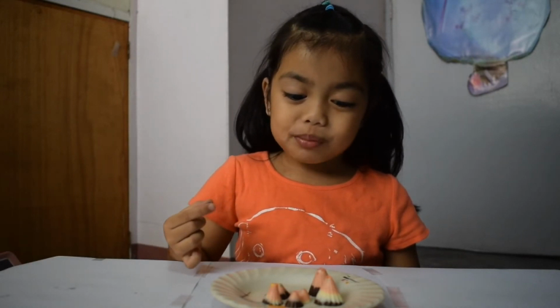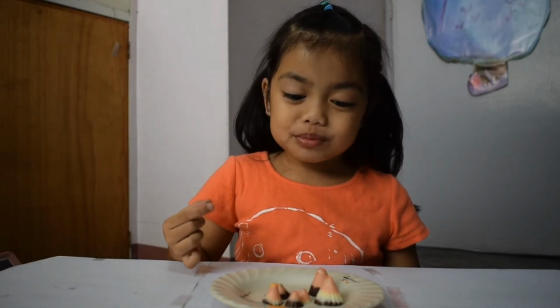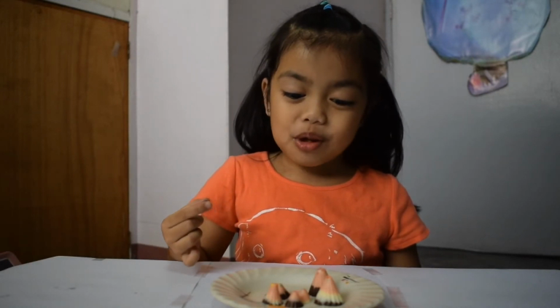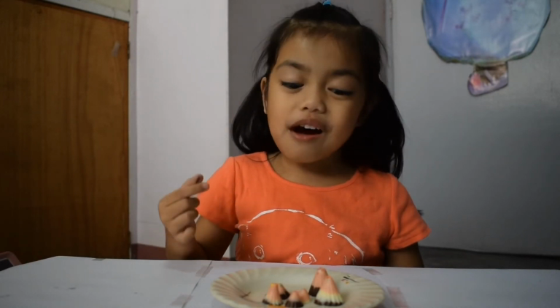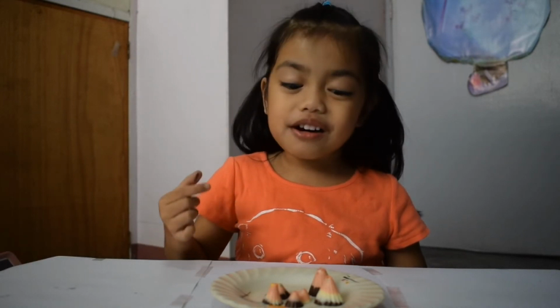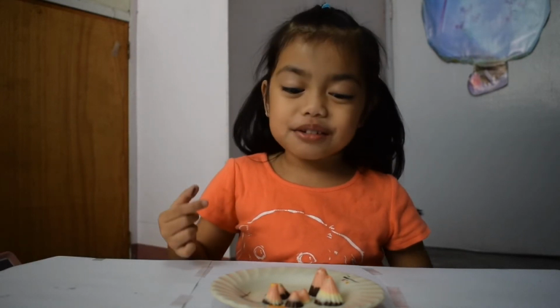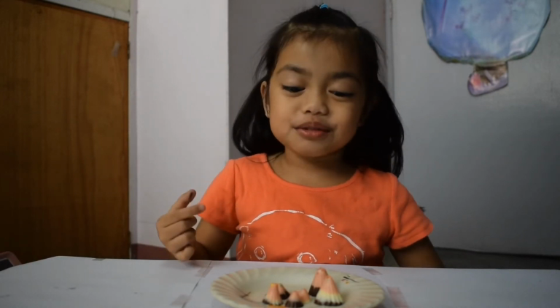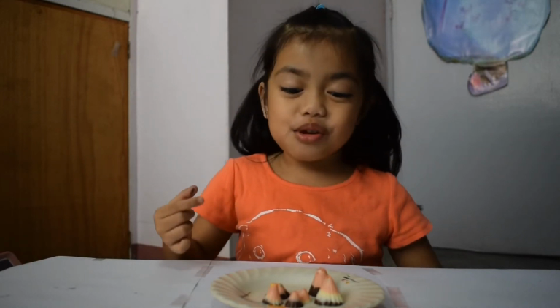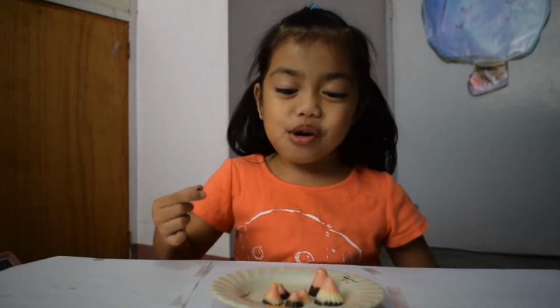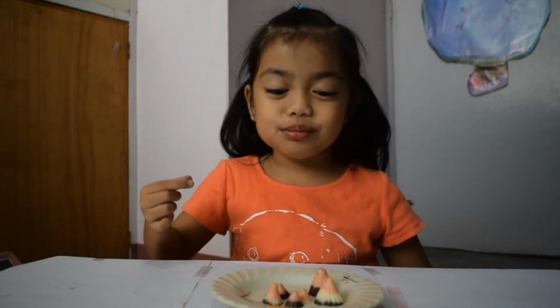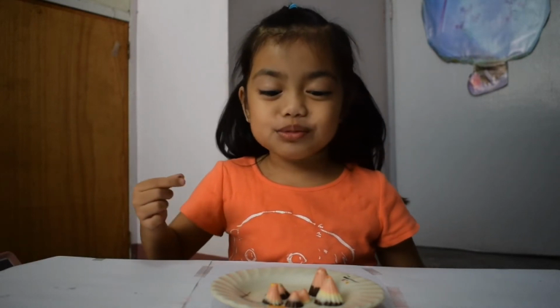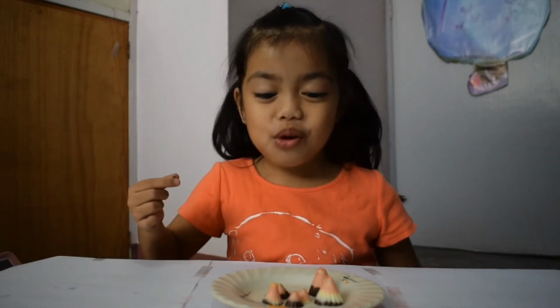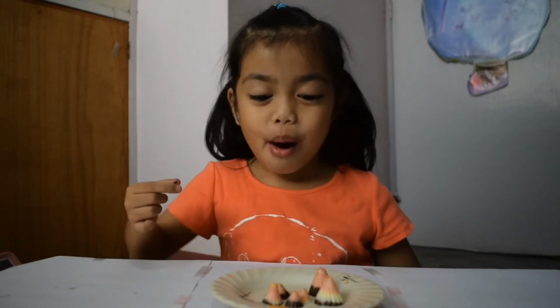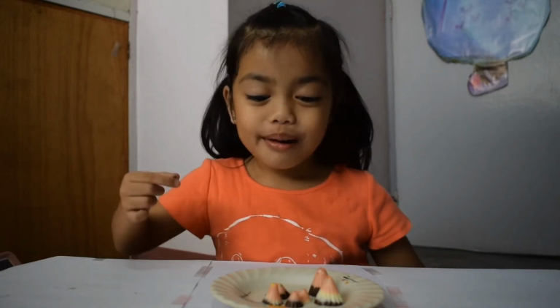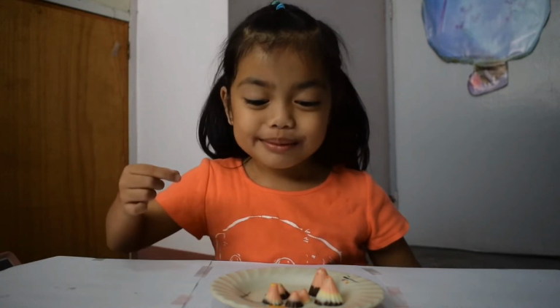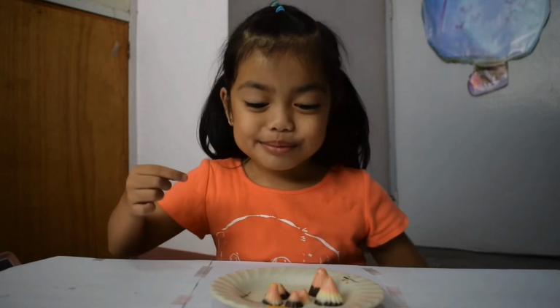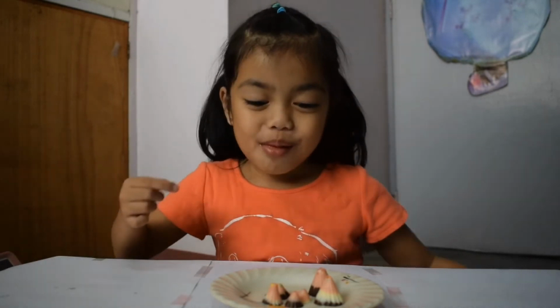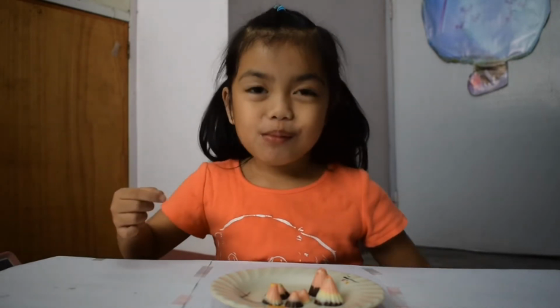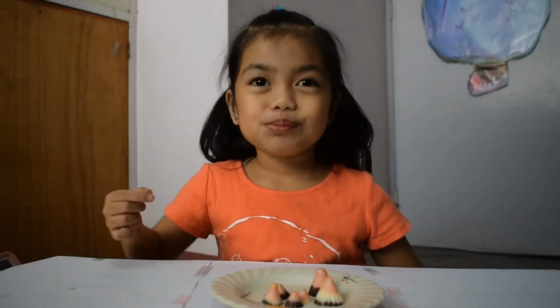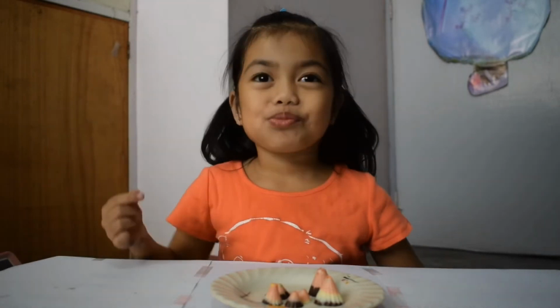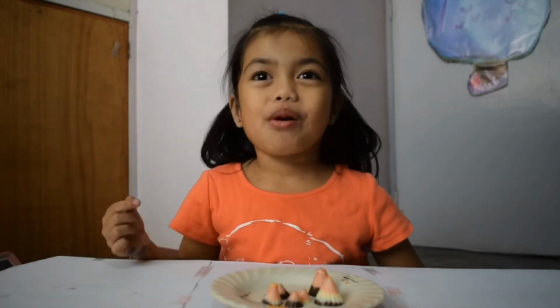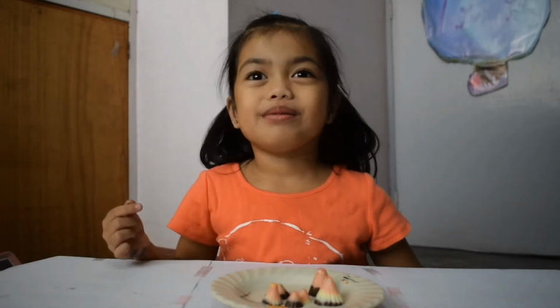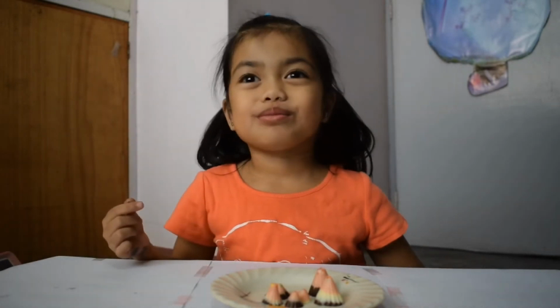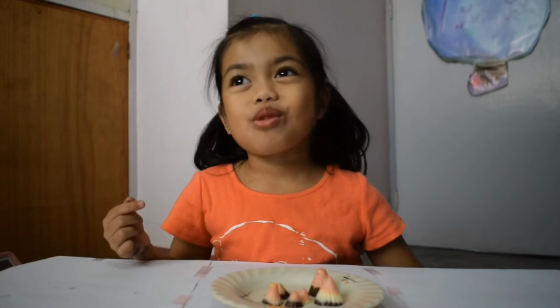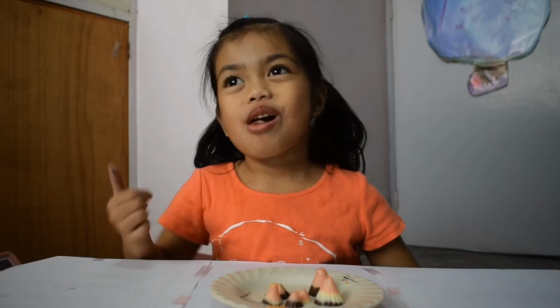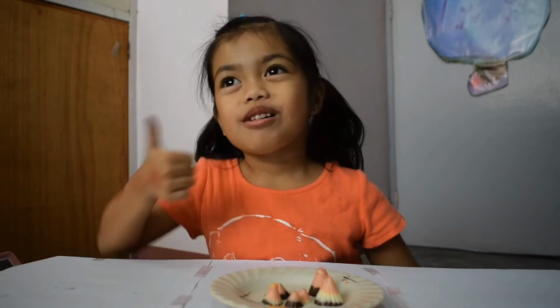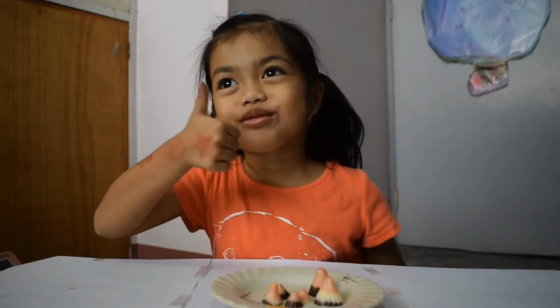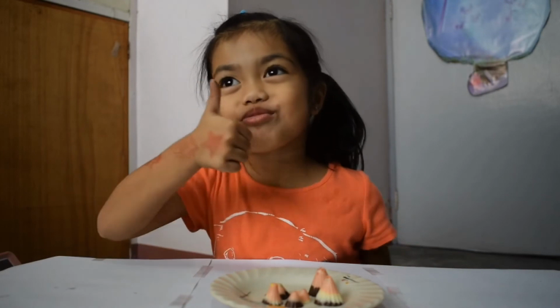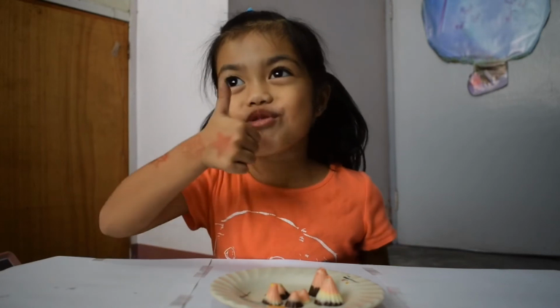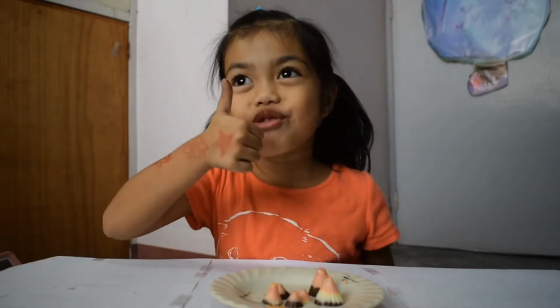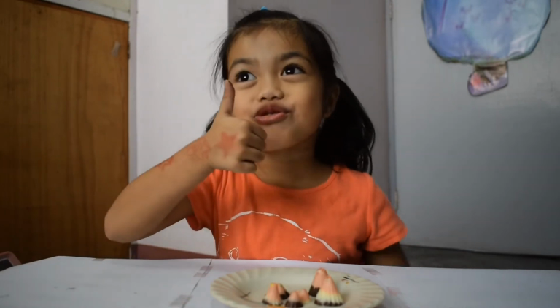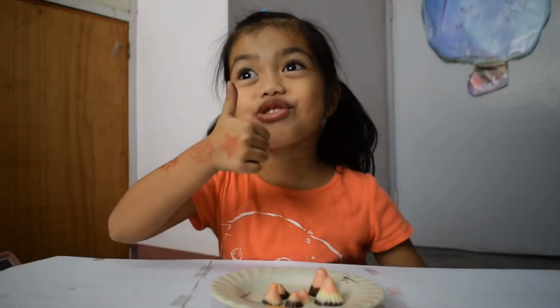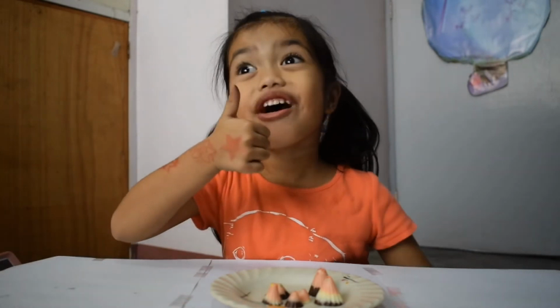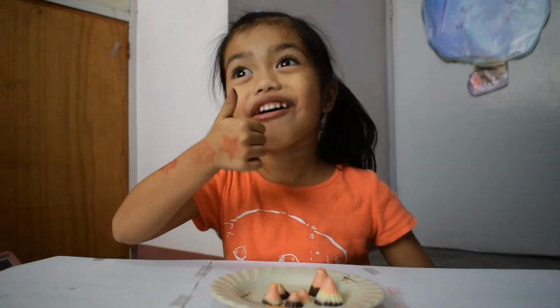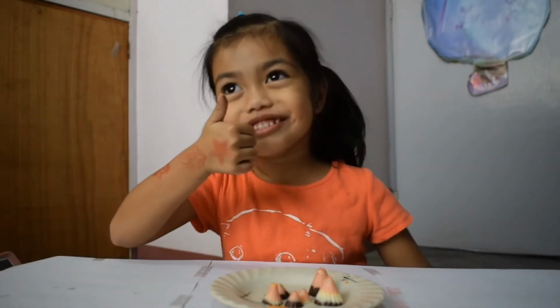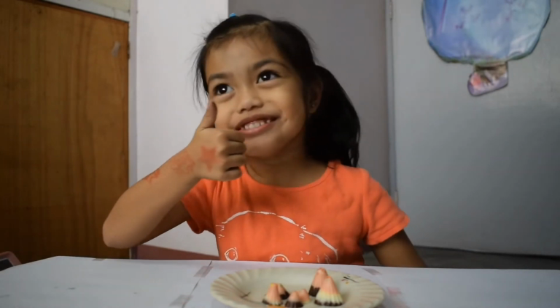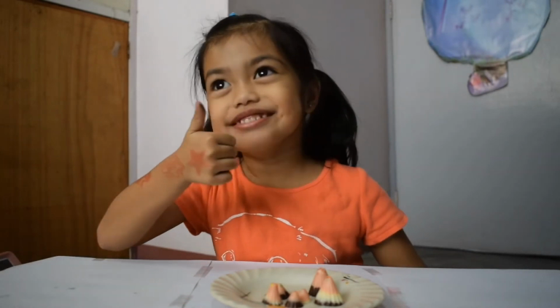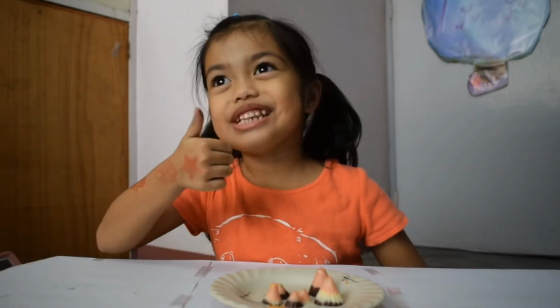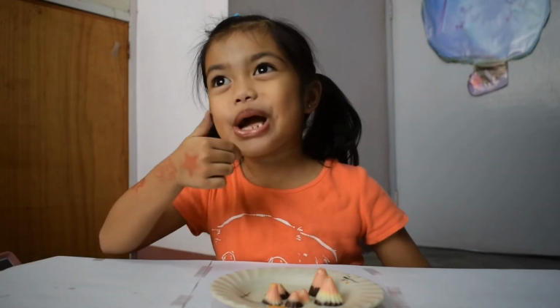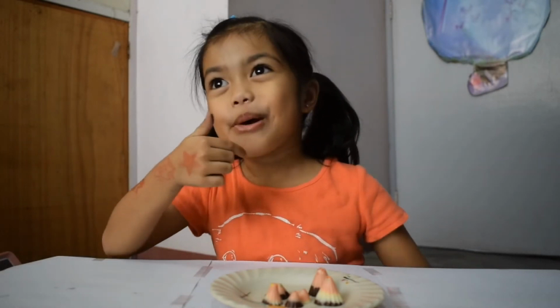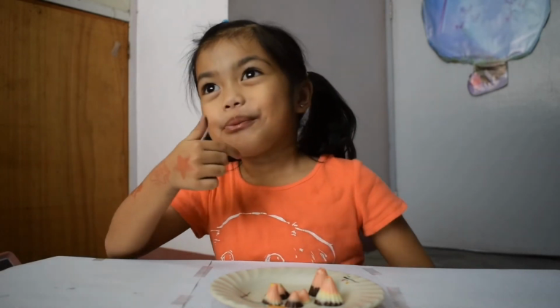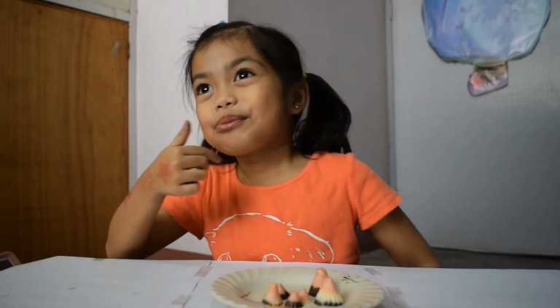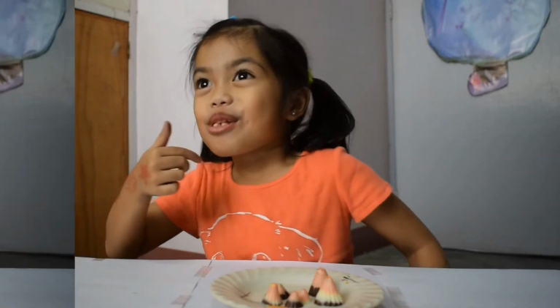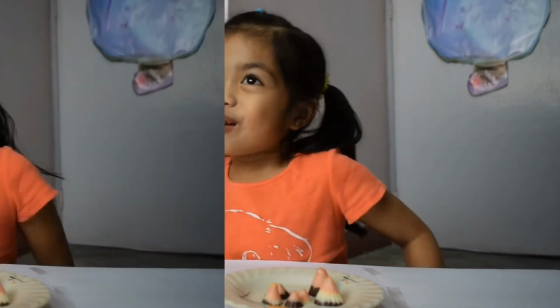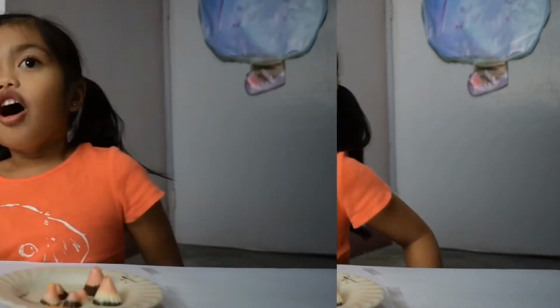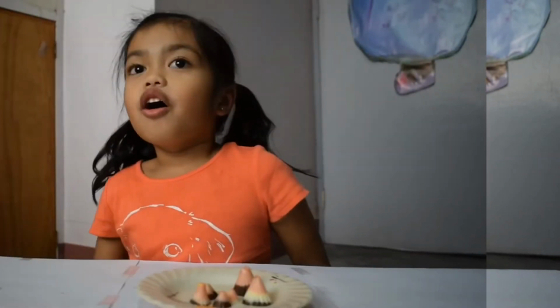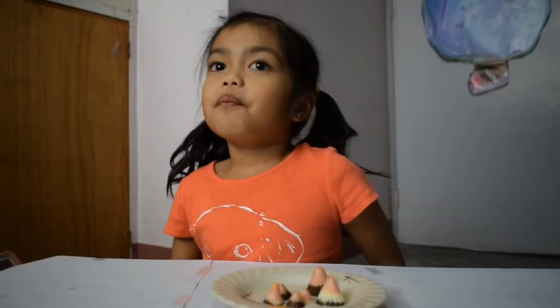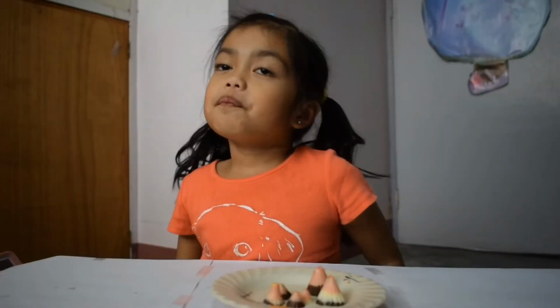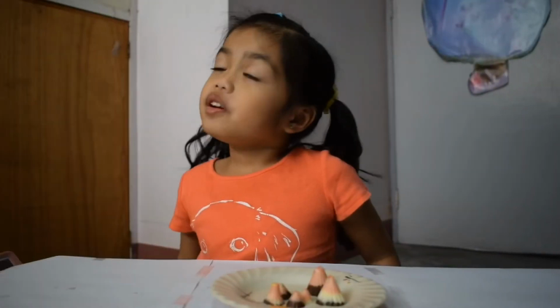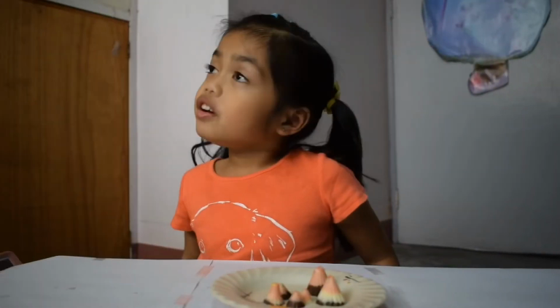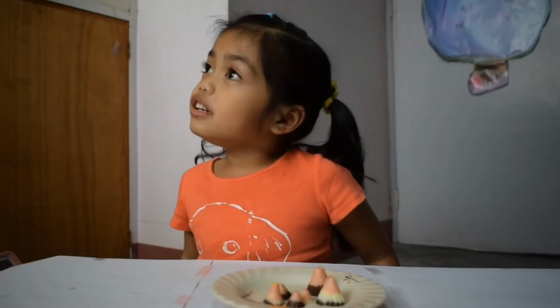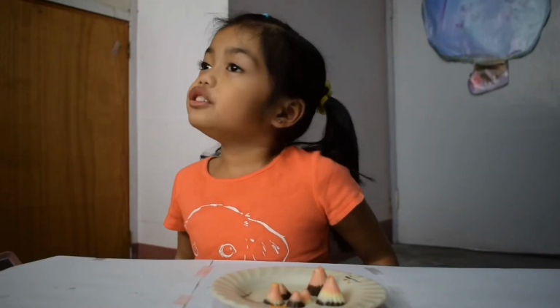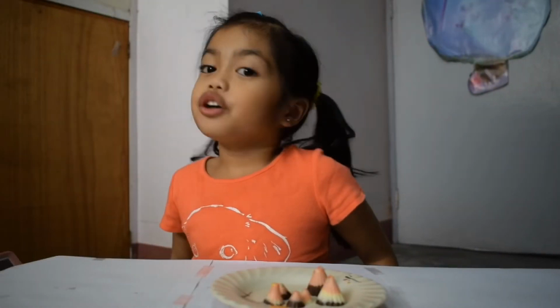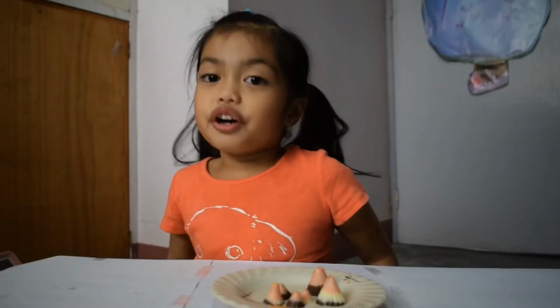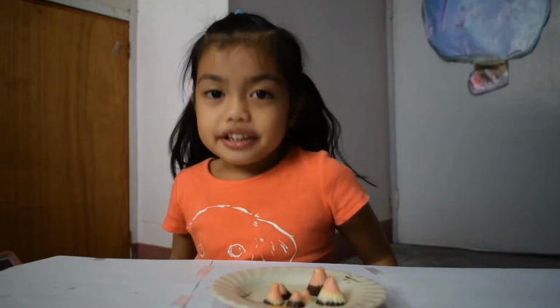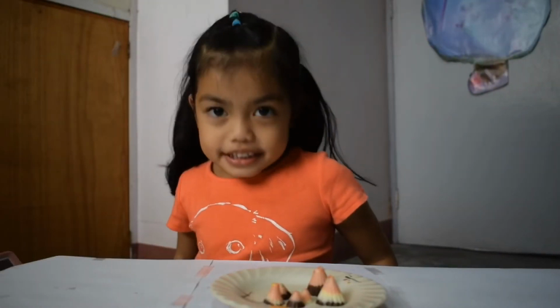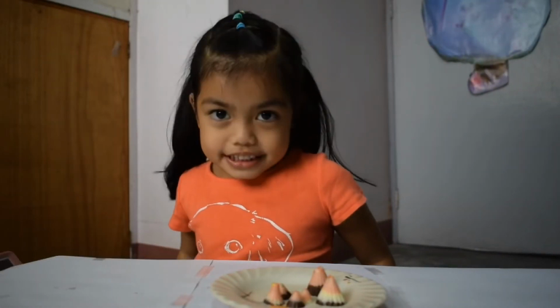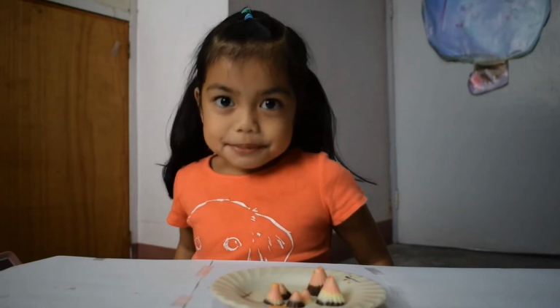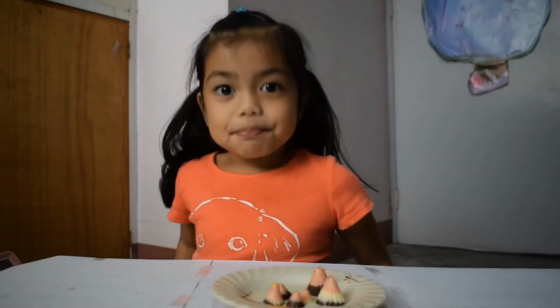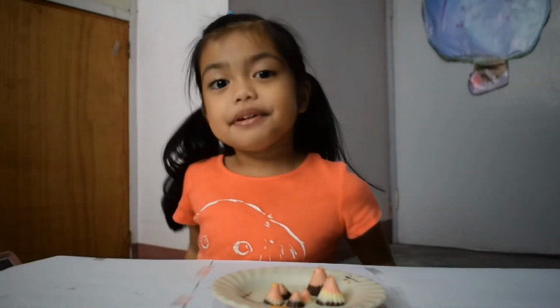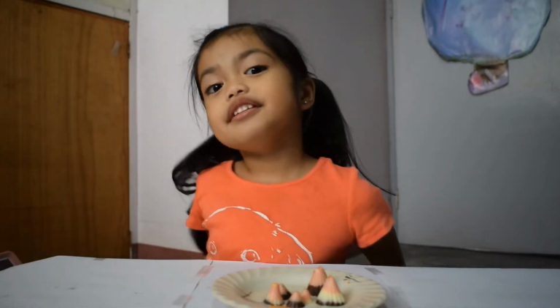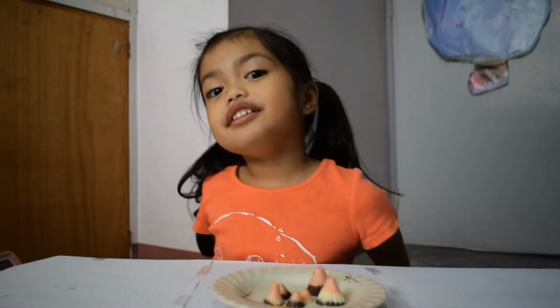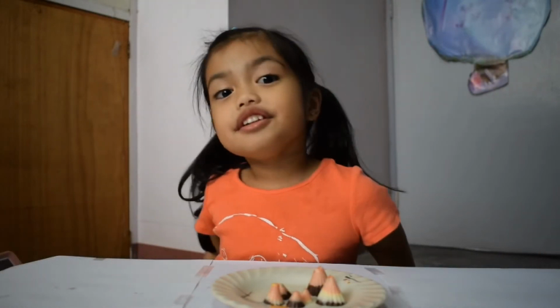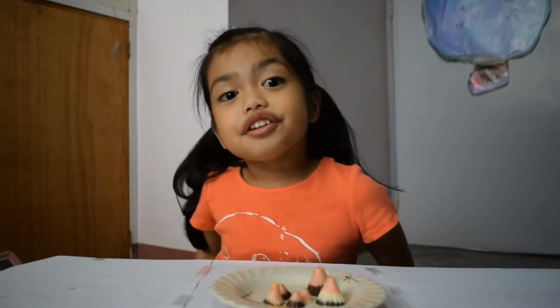Oh, good. So good. Hope you enjoyed this video.